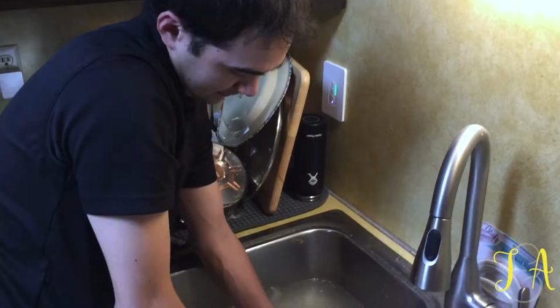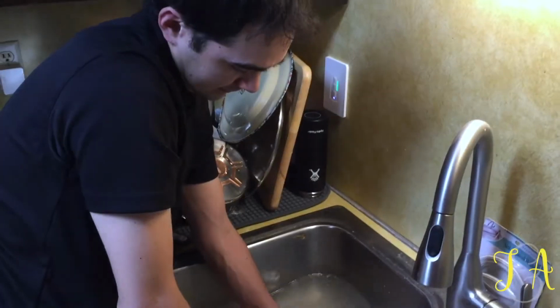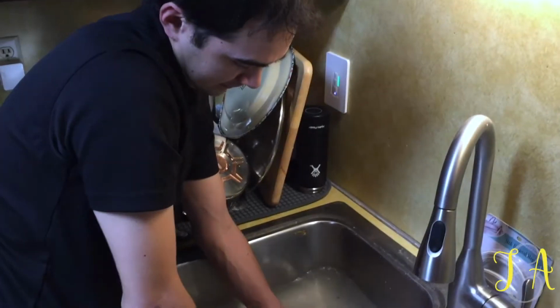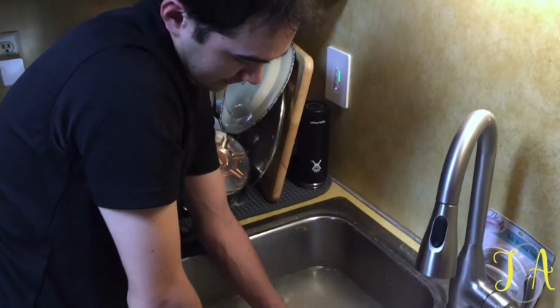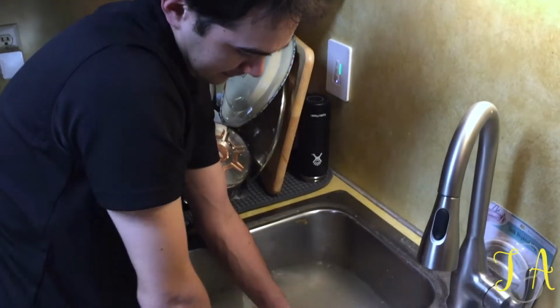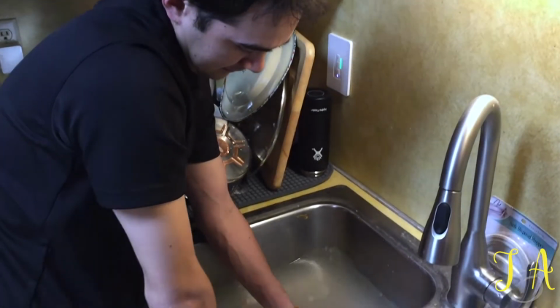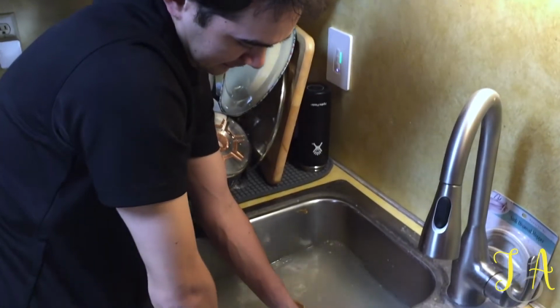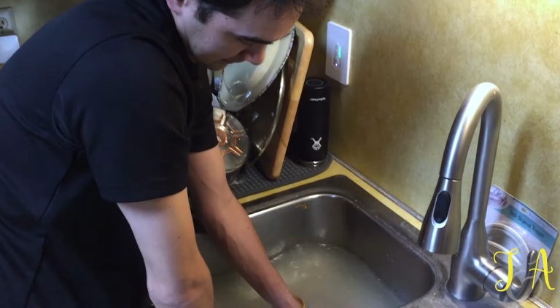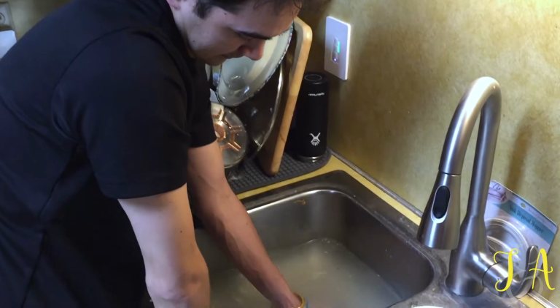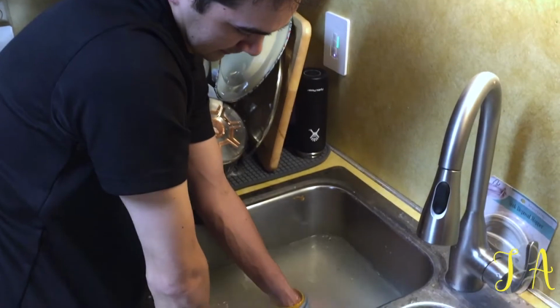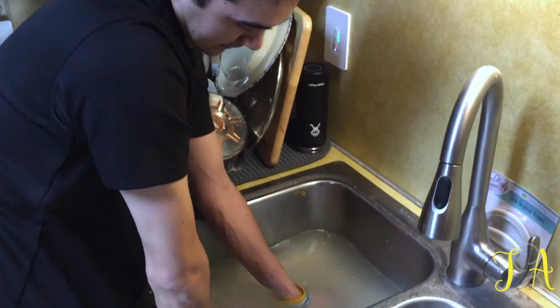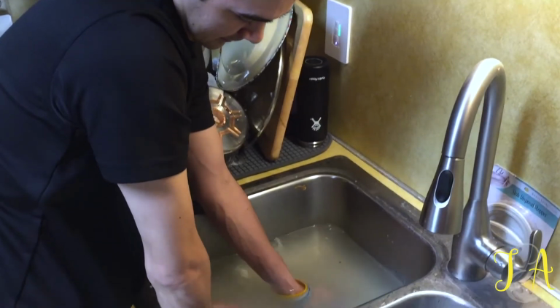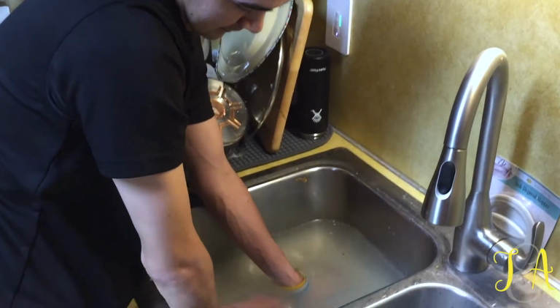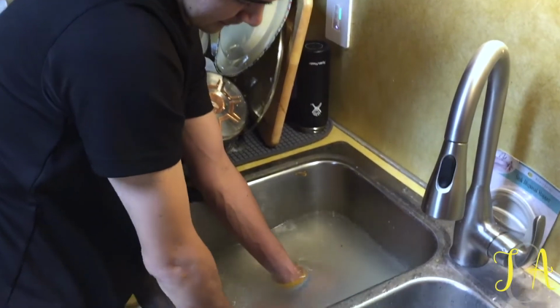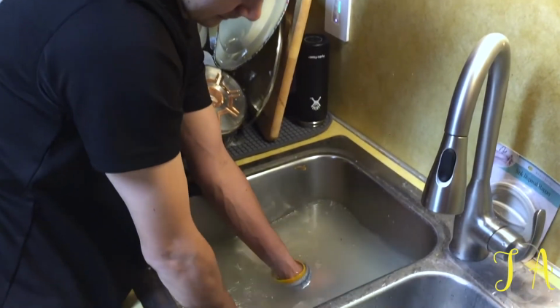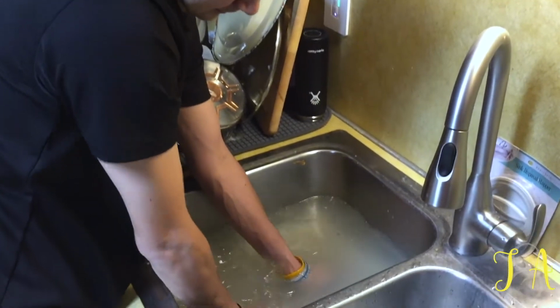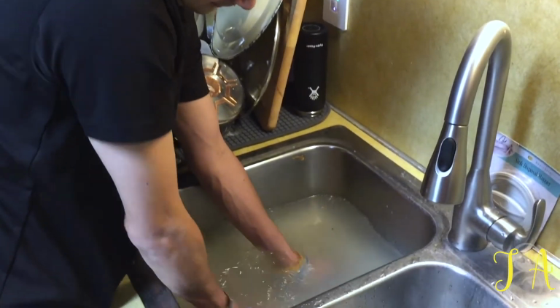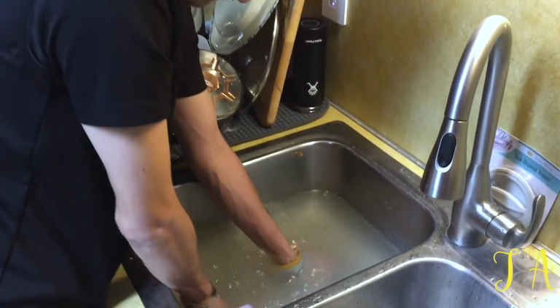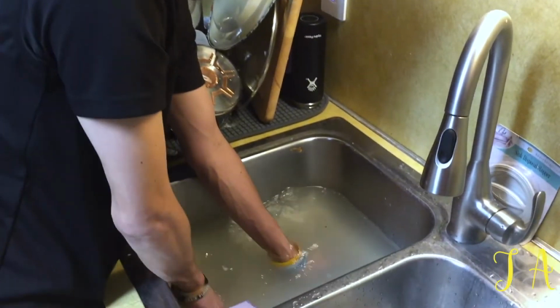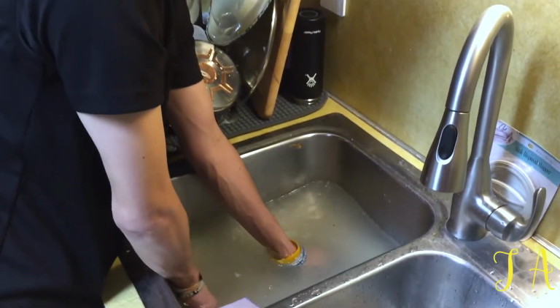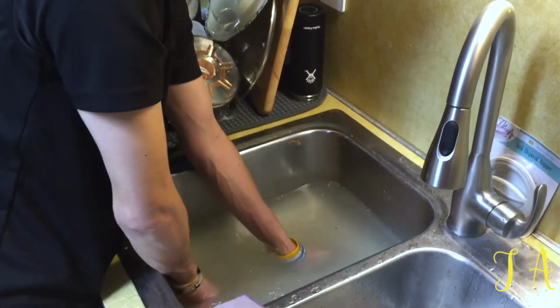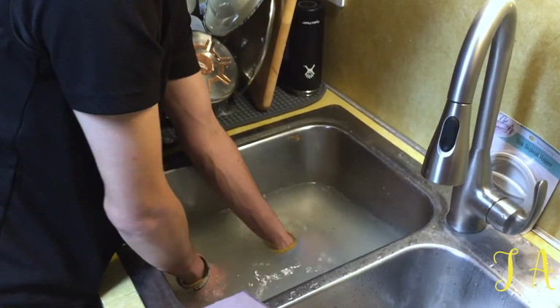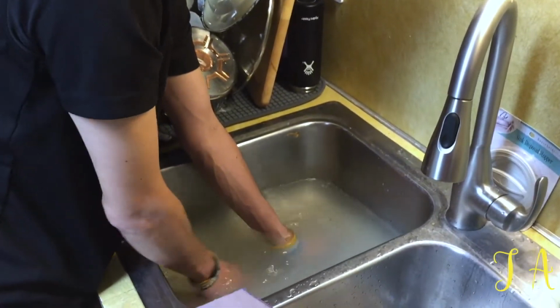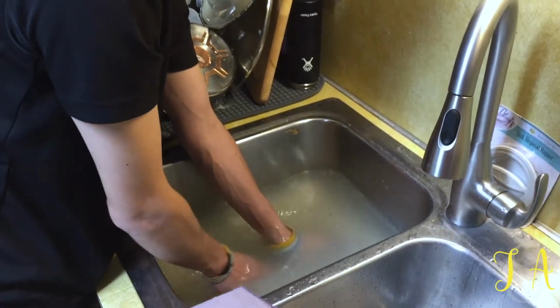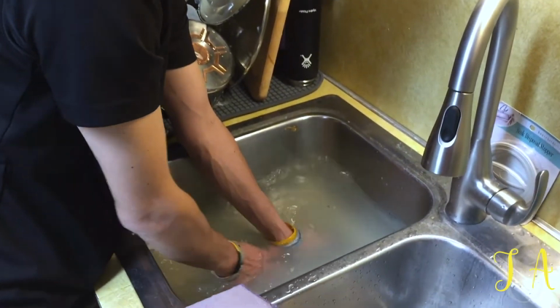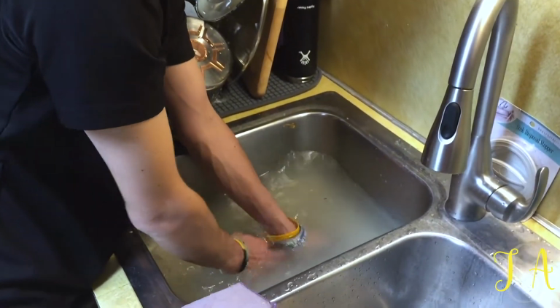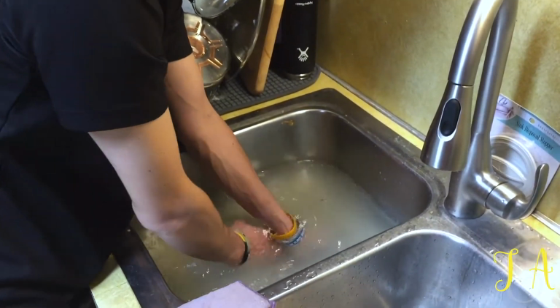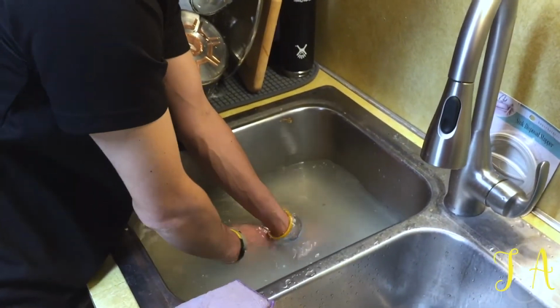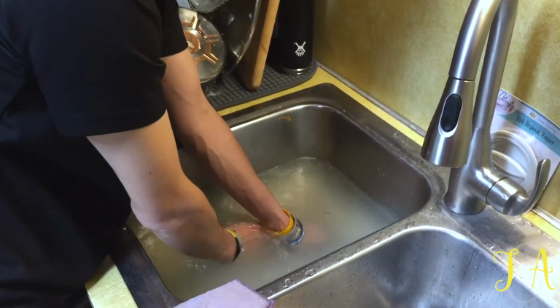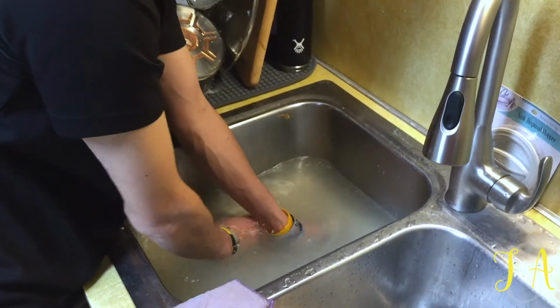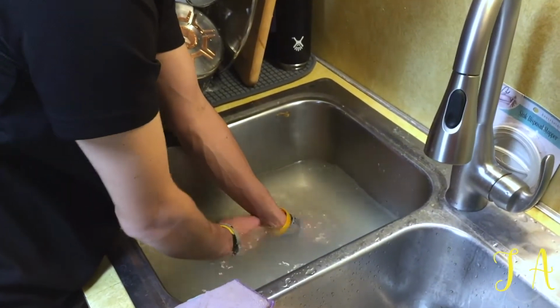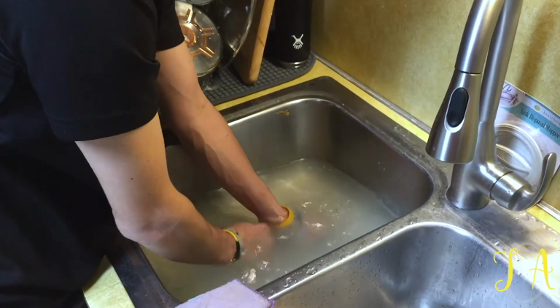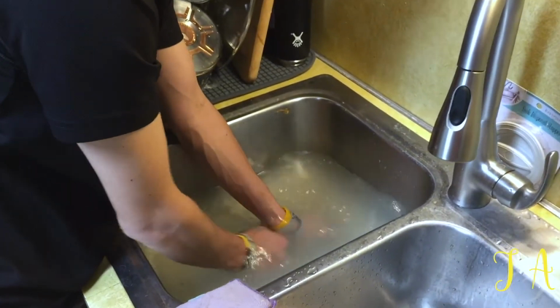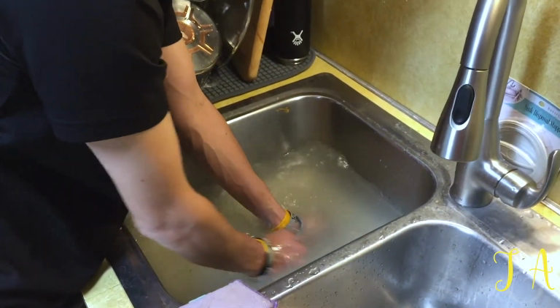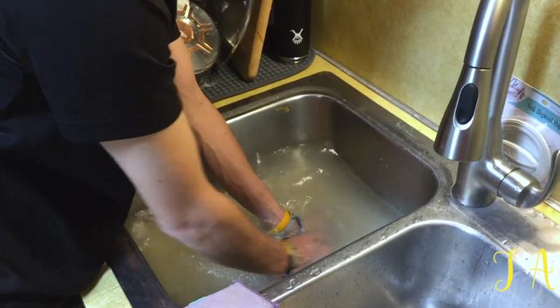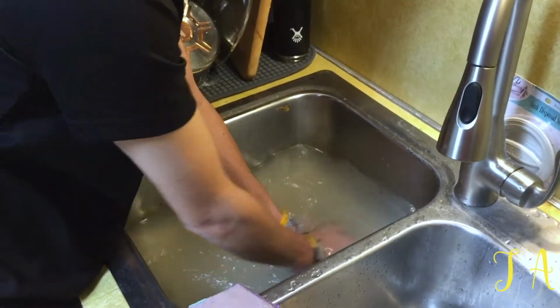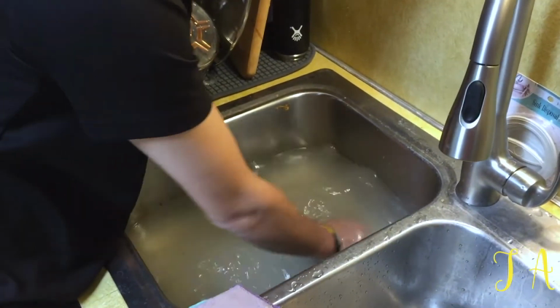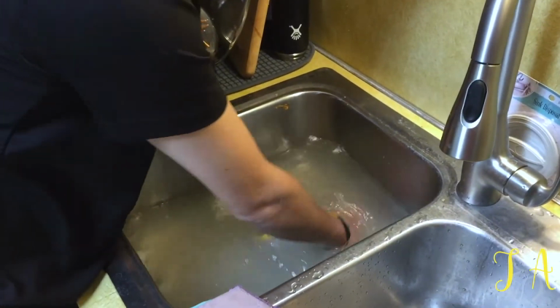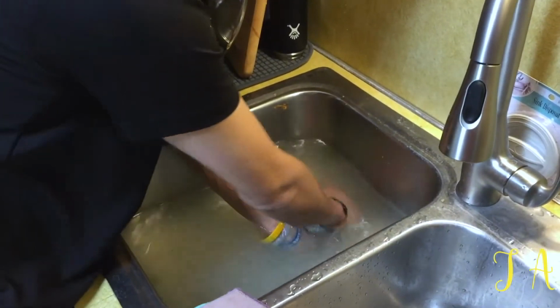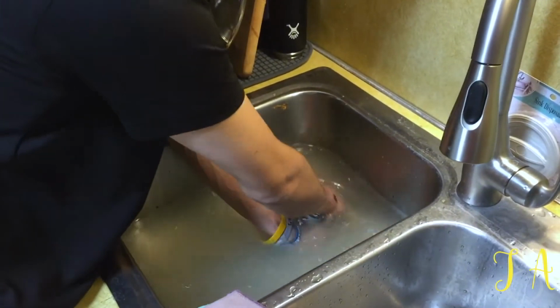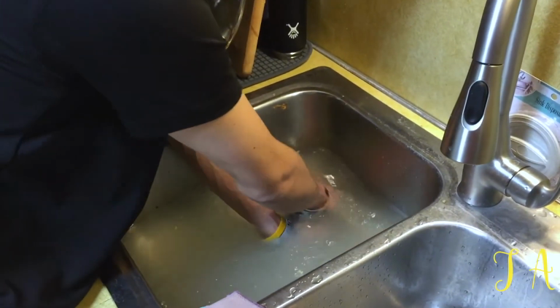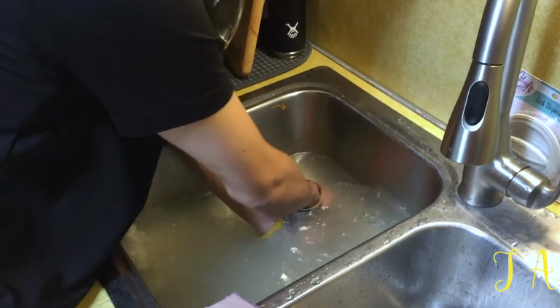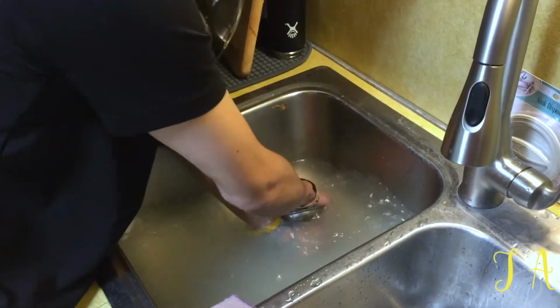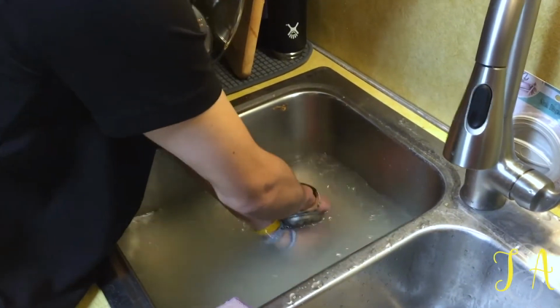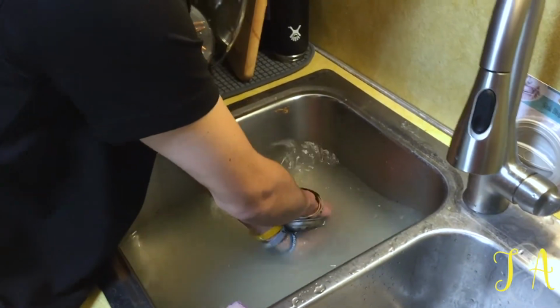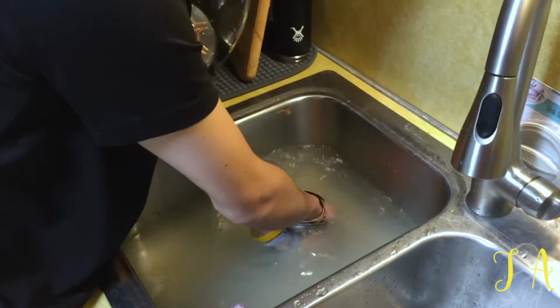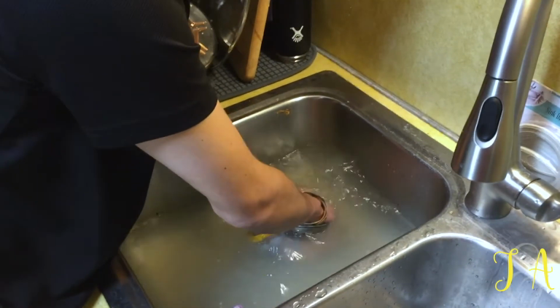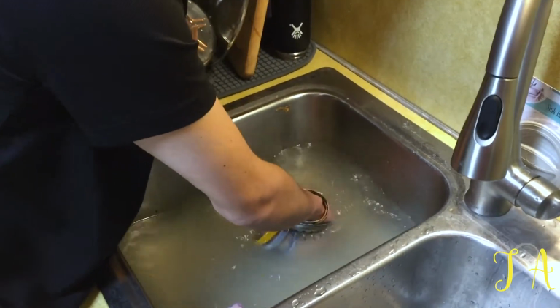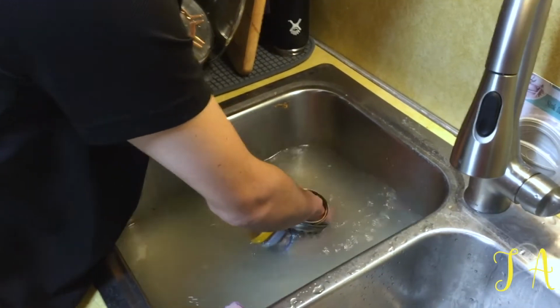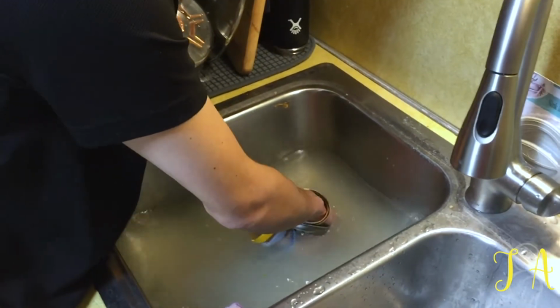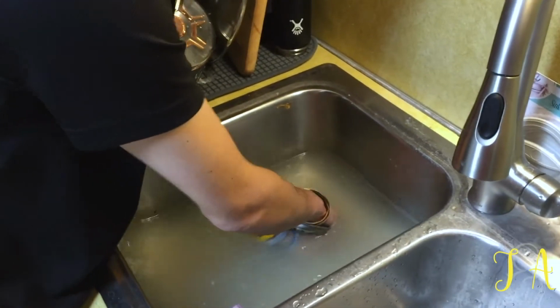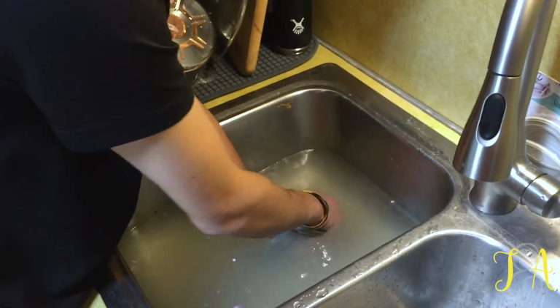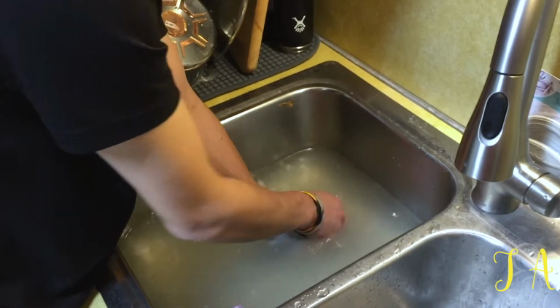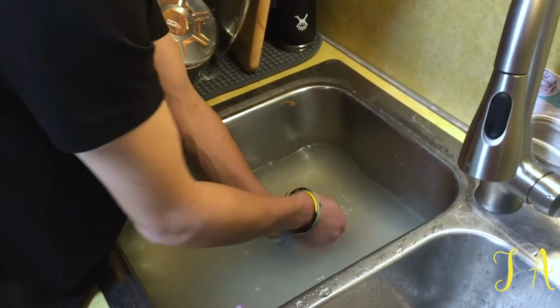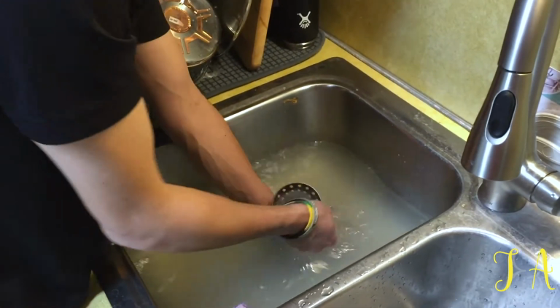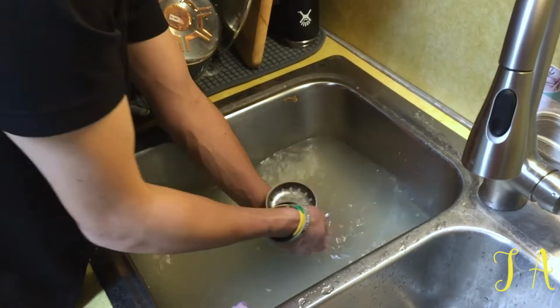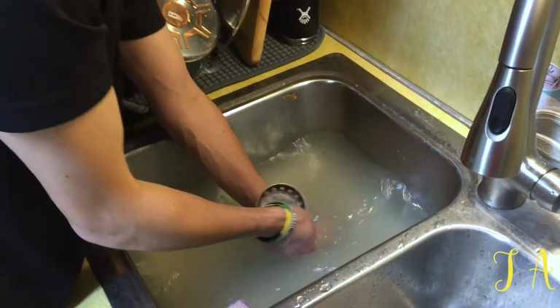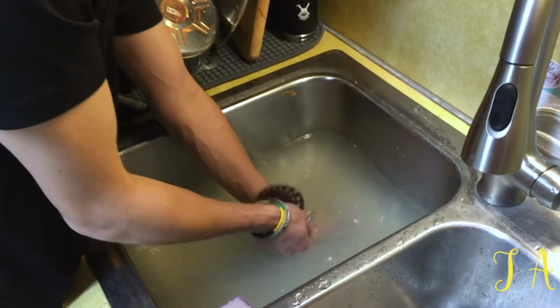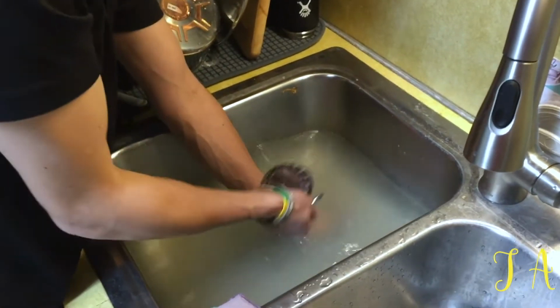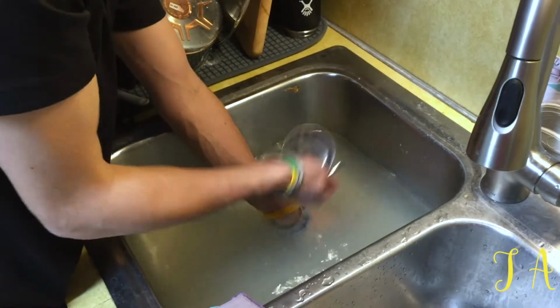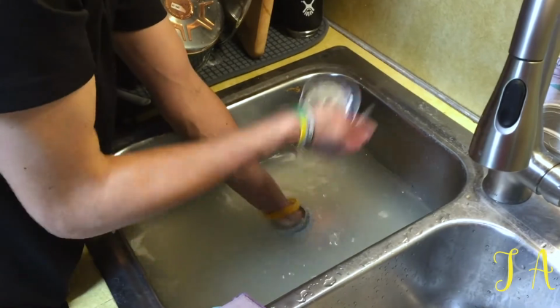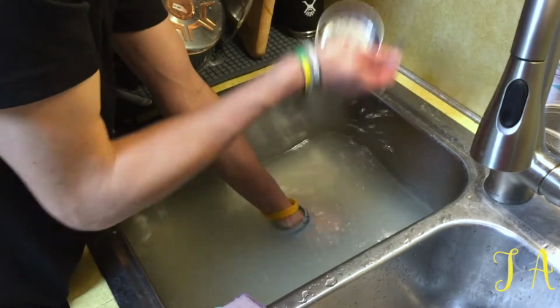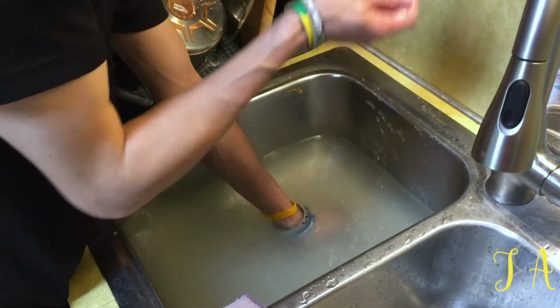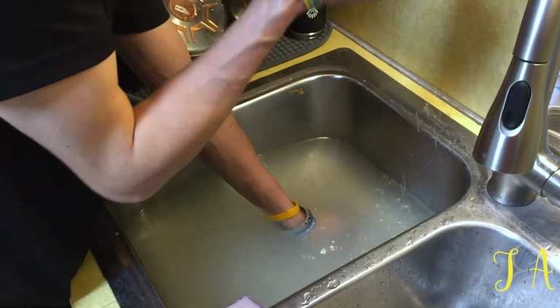So we made Chinese New Year dinner, and then somebody washed the dishes, and then the sink got stuck.